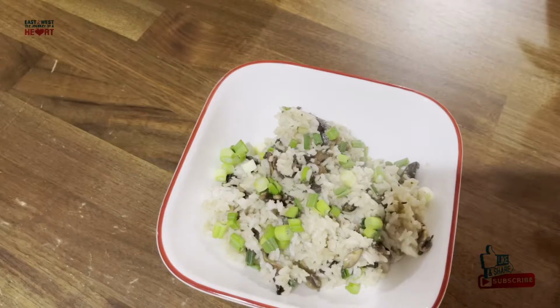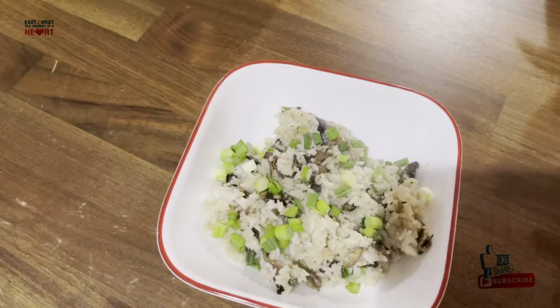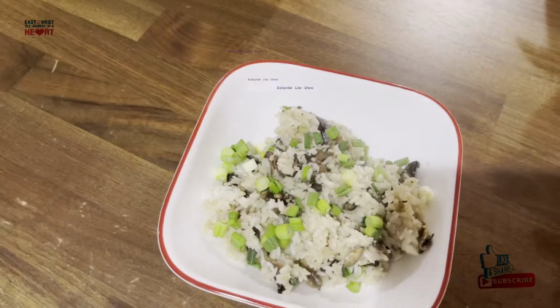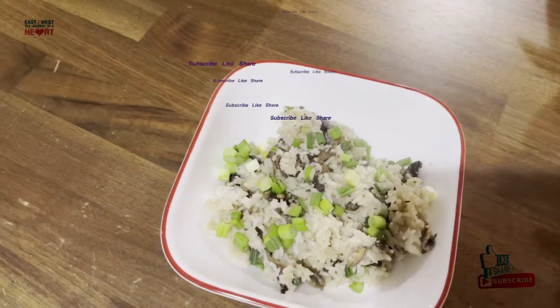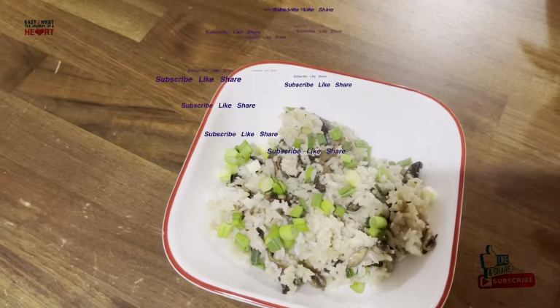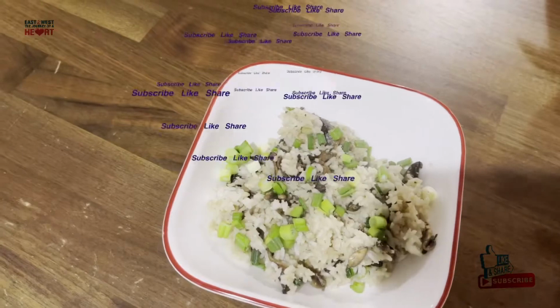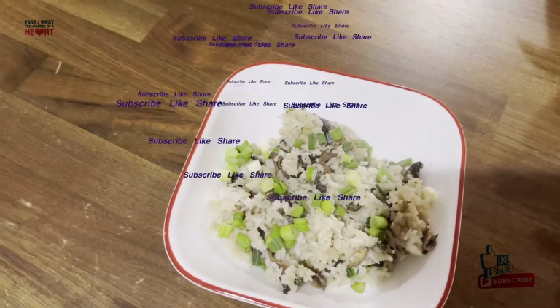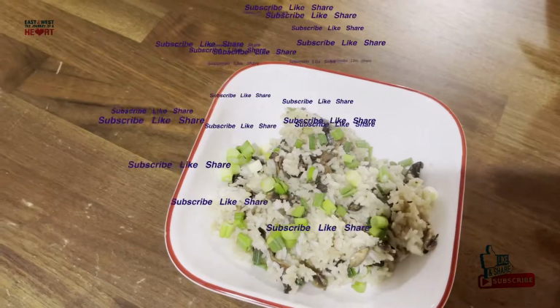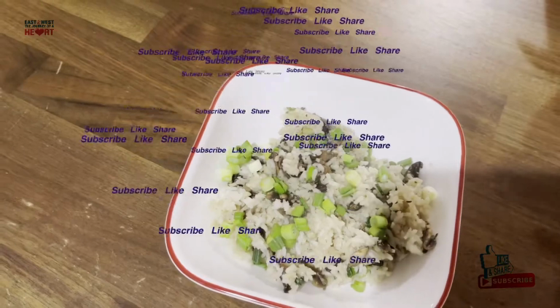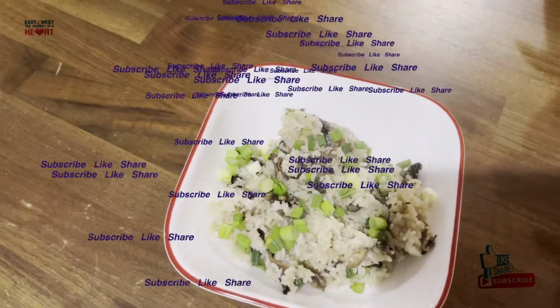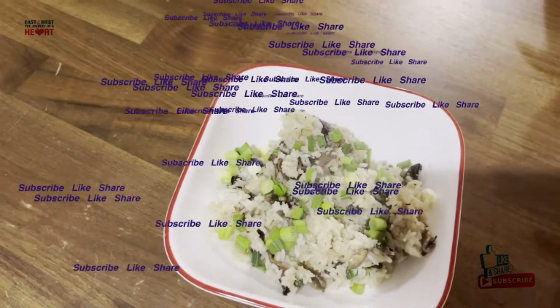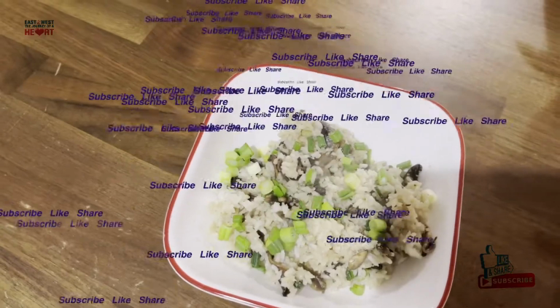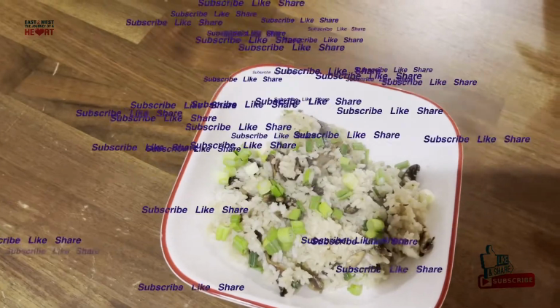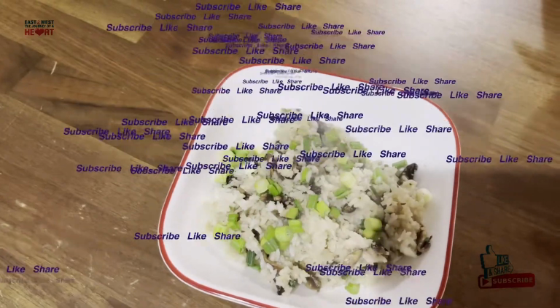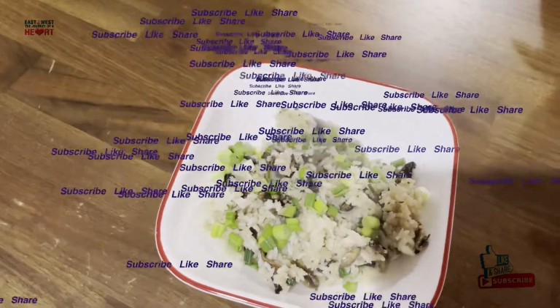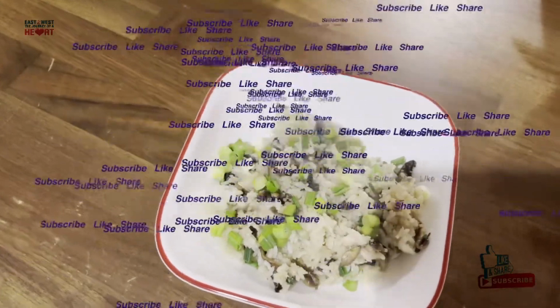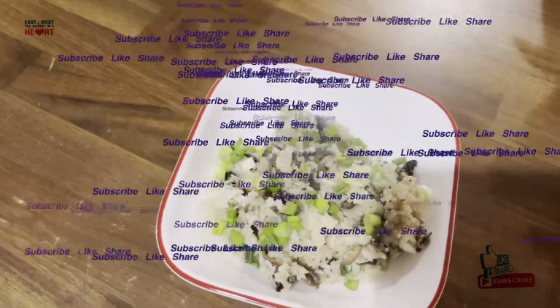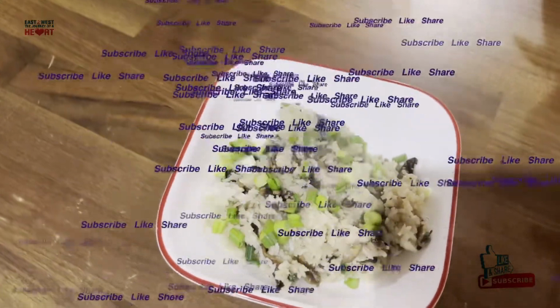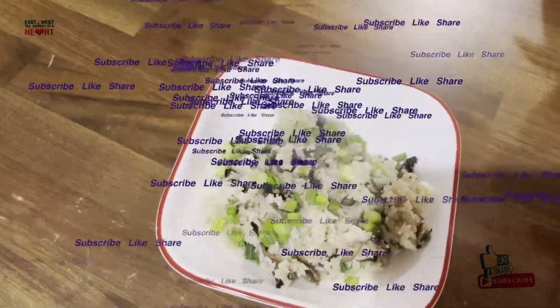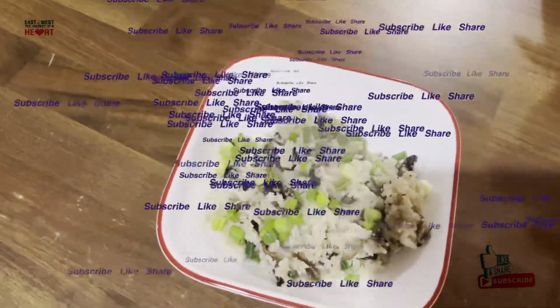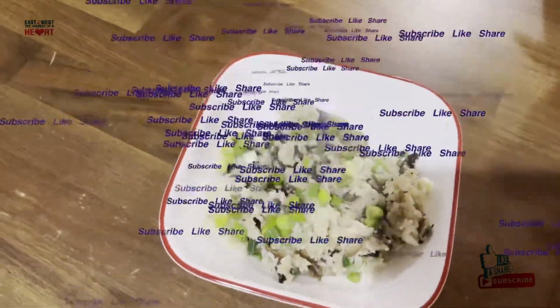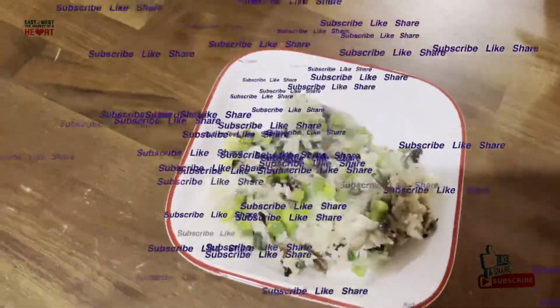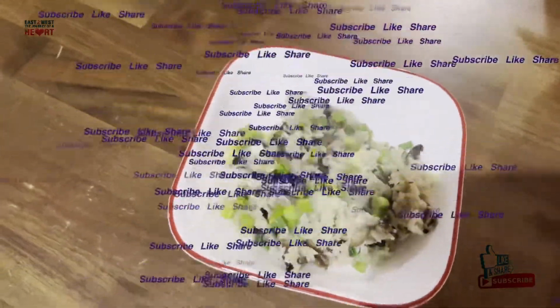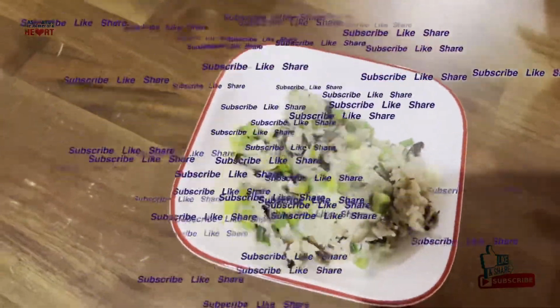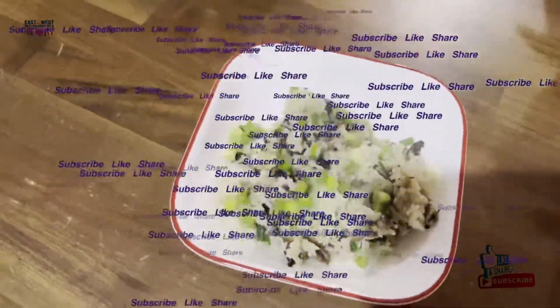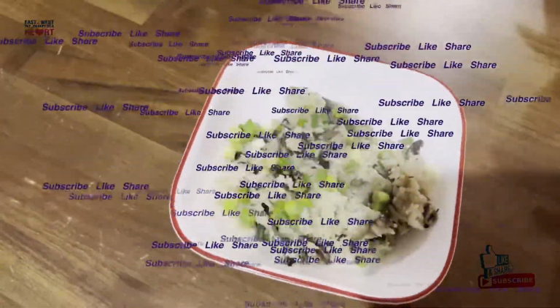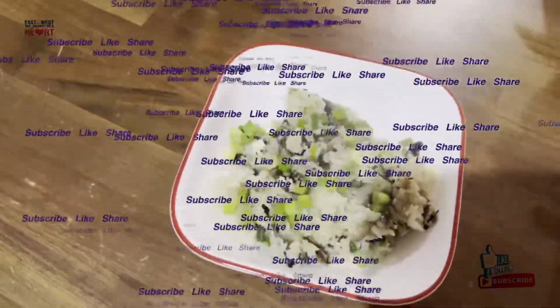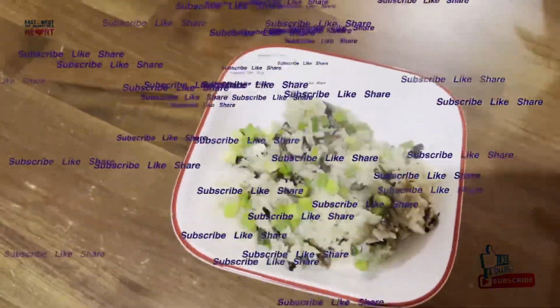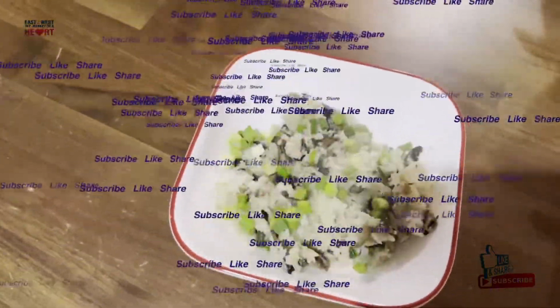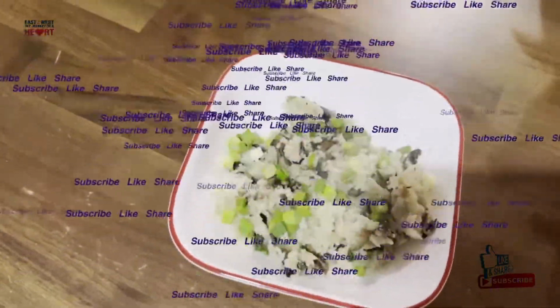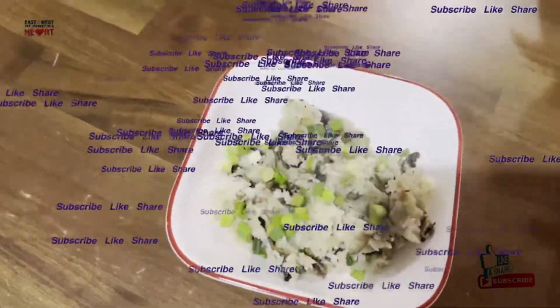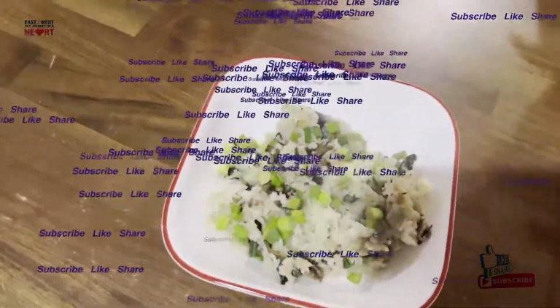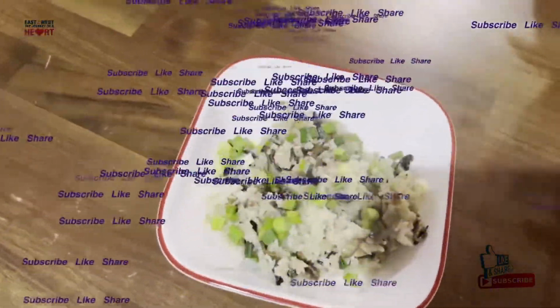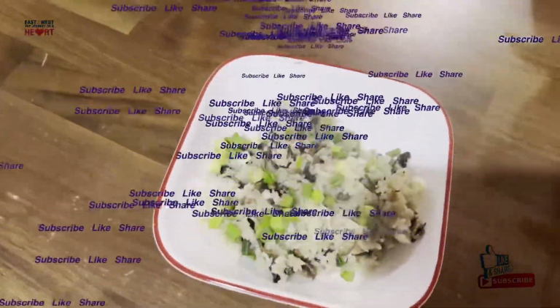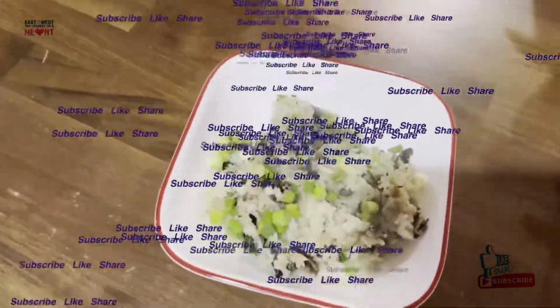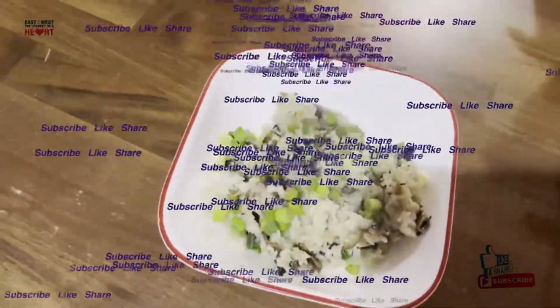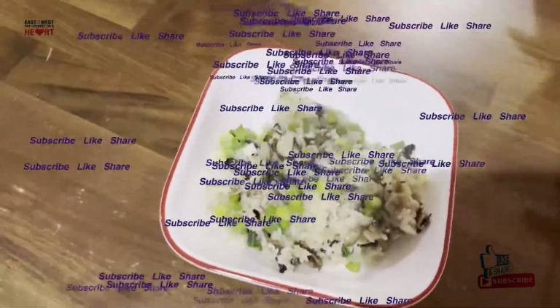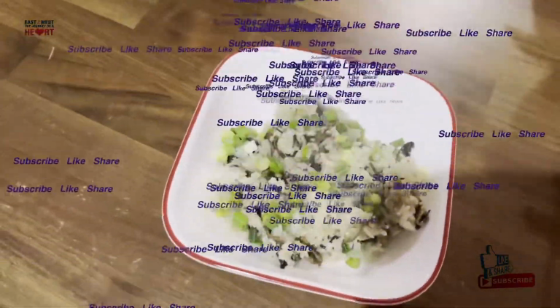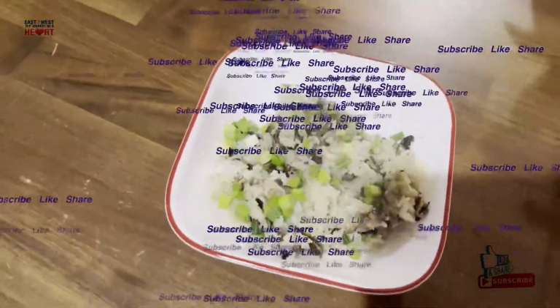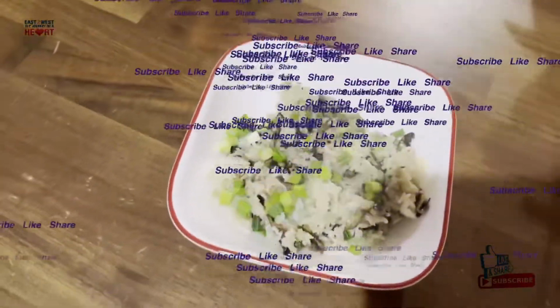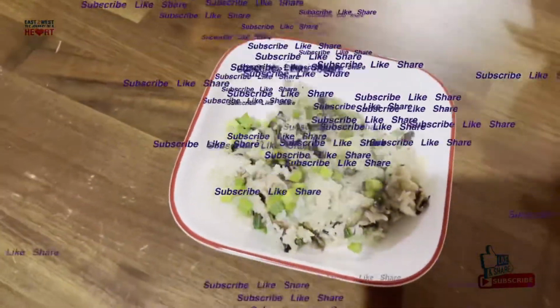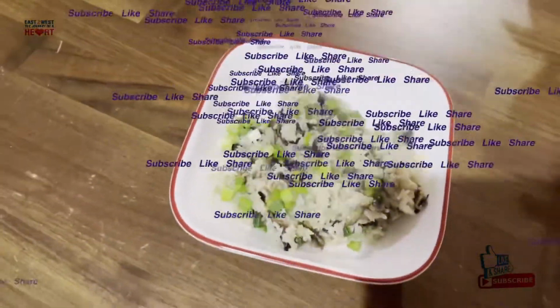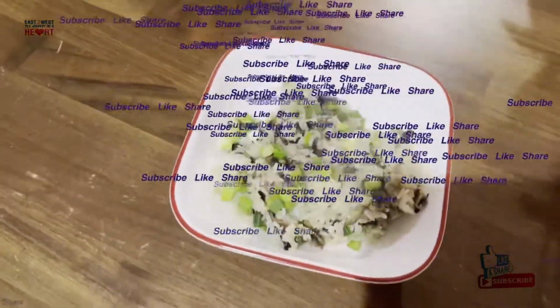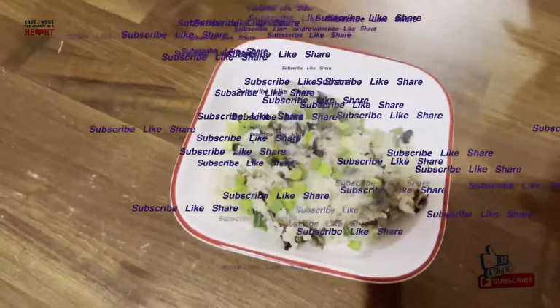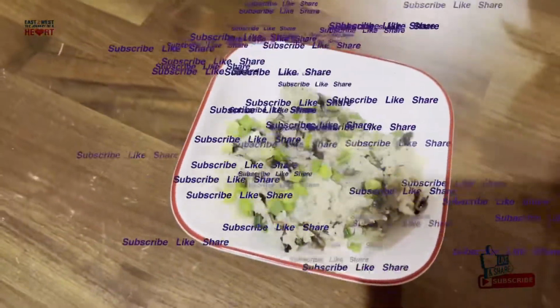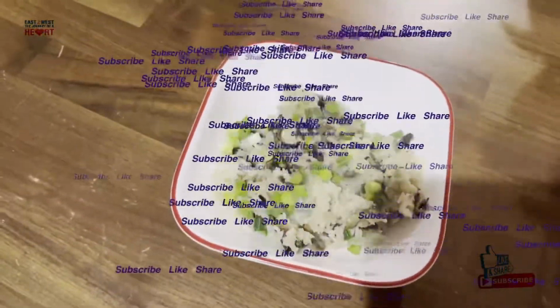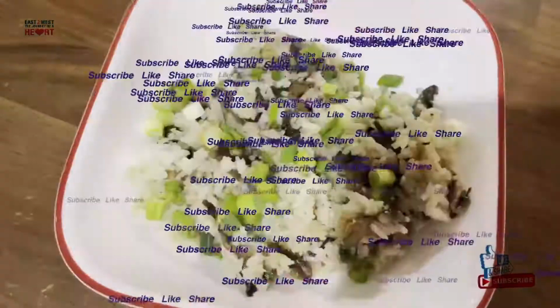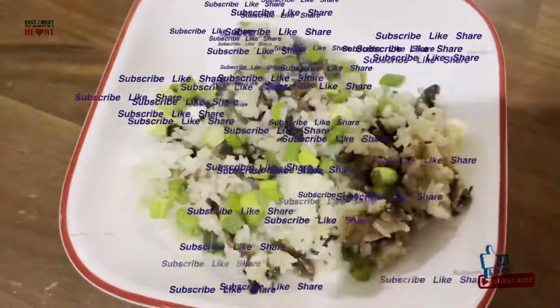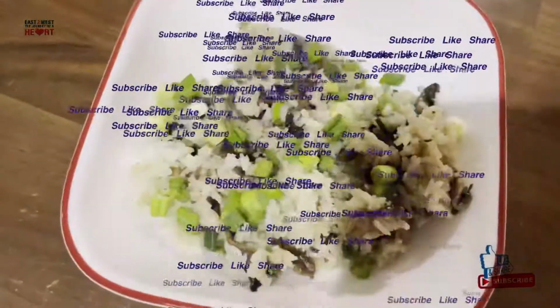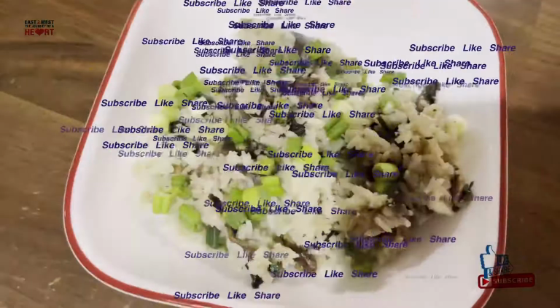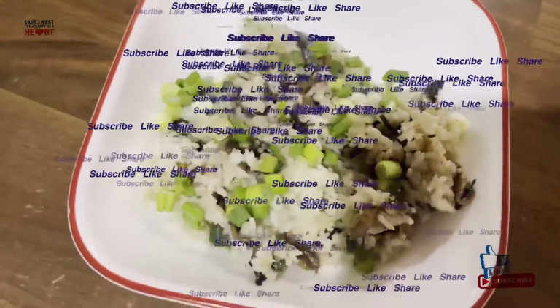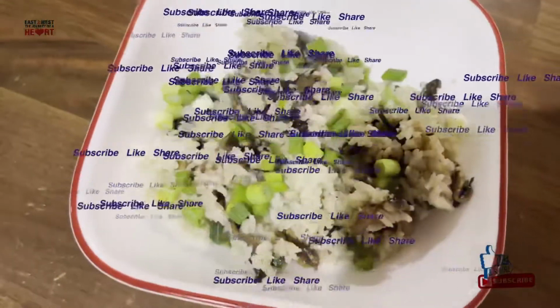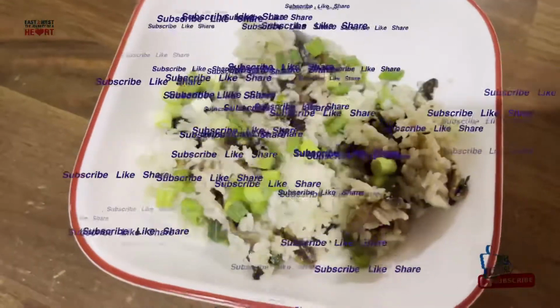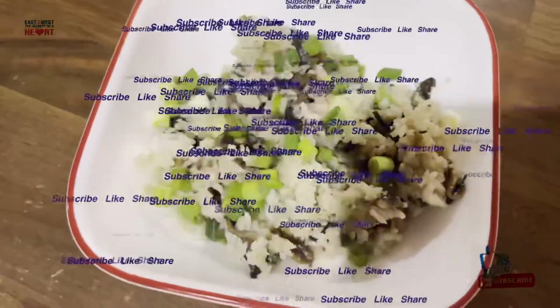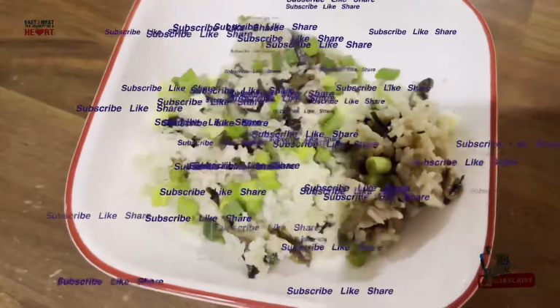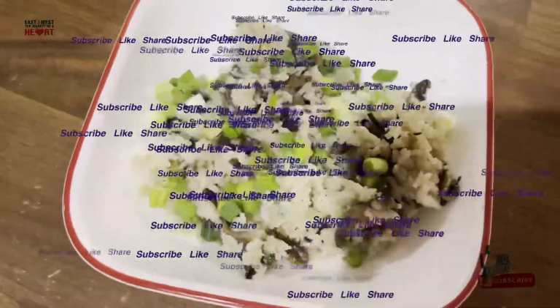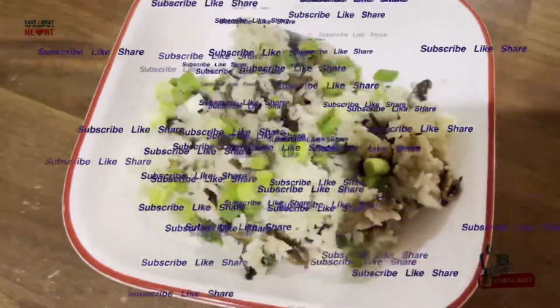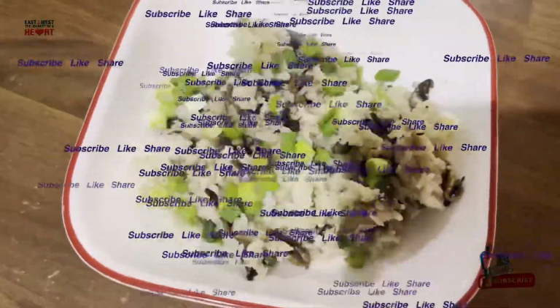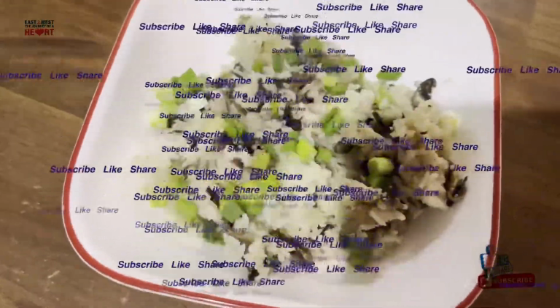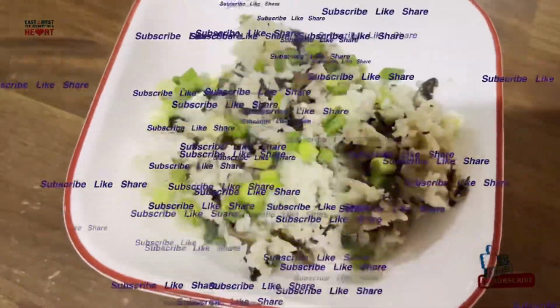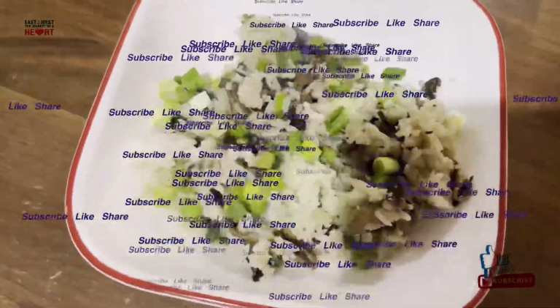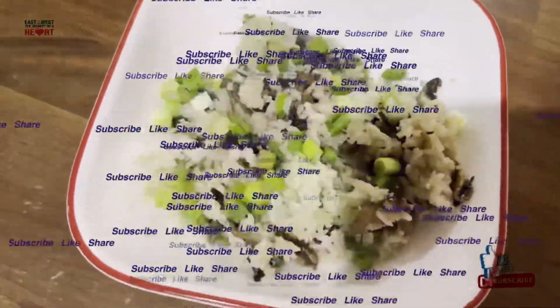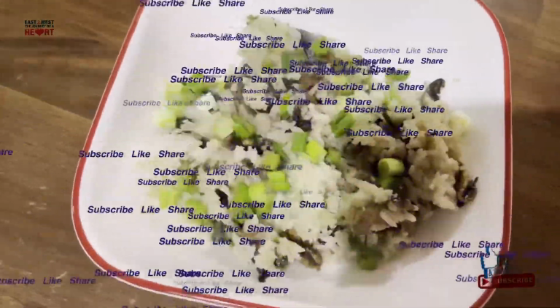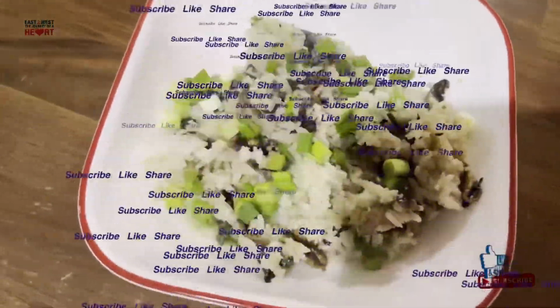Sprinkle sesame seeds, add sesame seeds, and make it healthy.